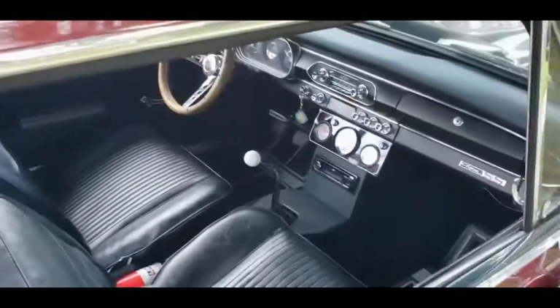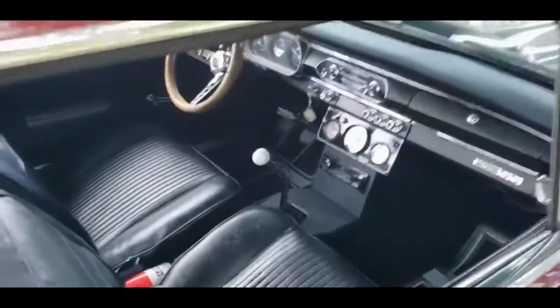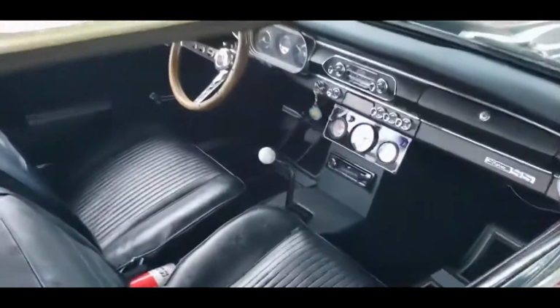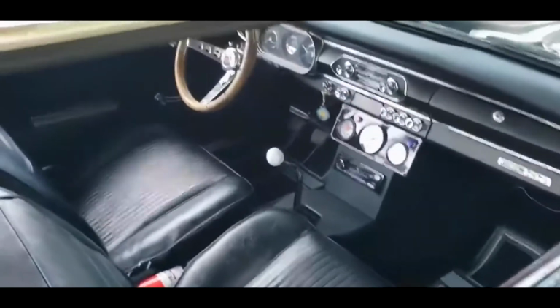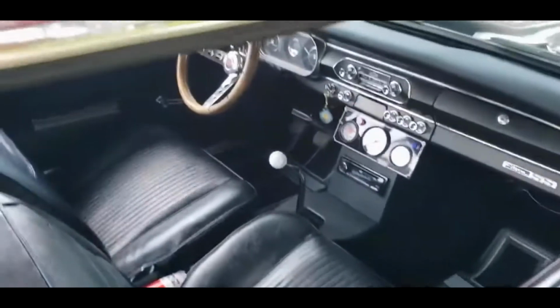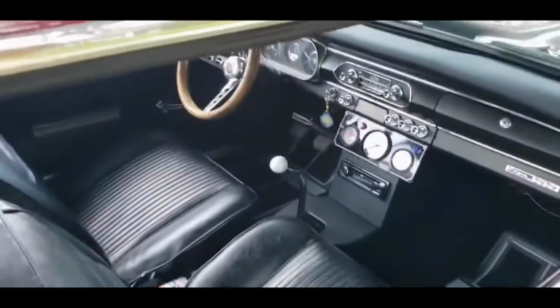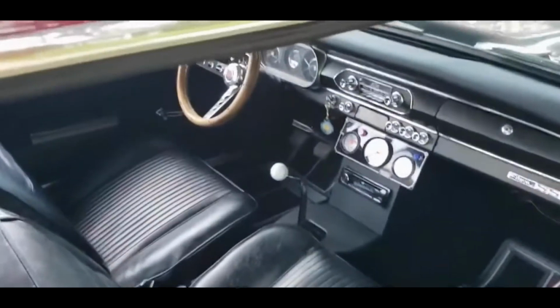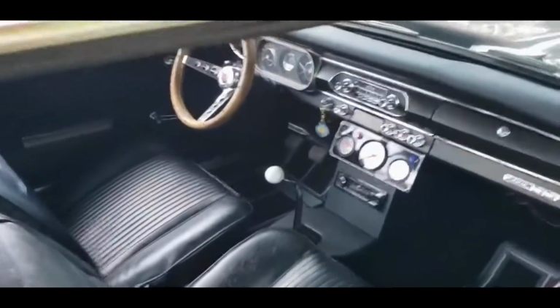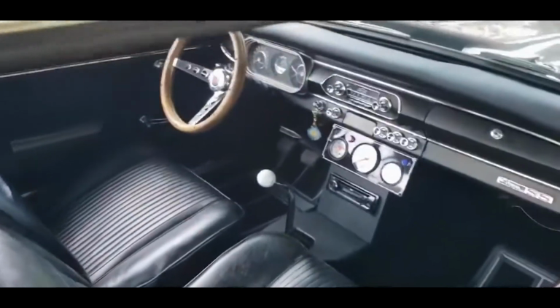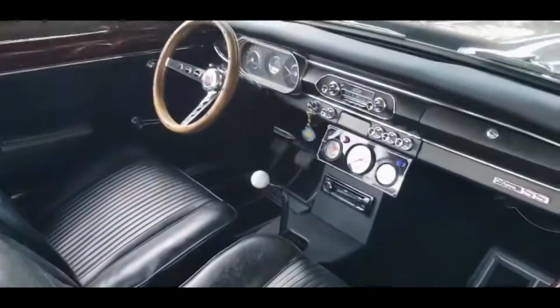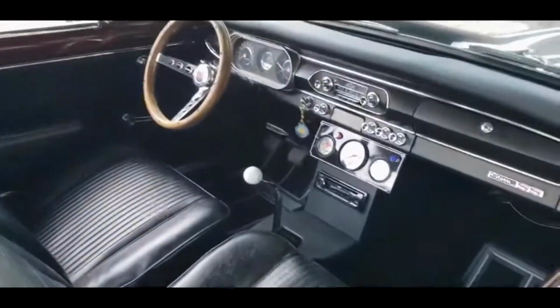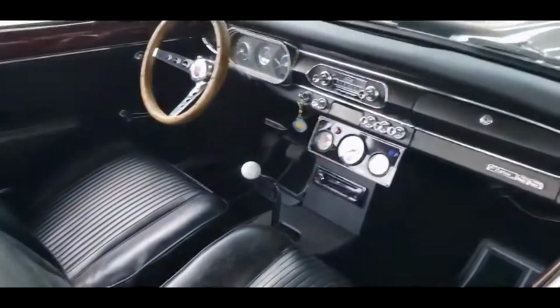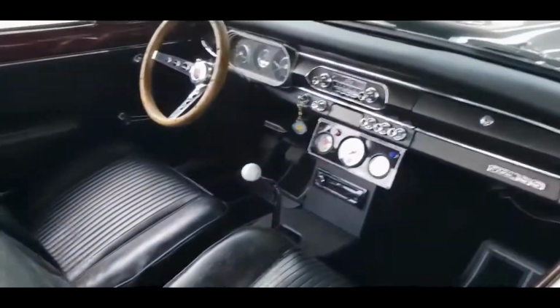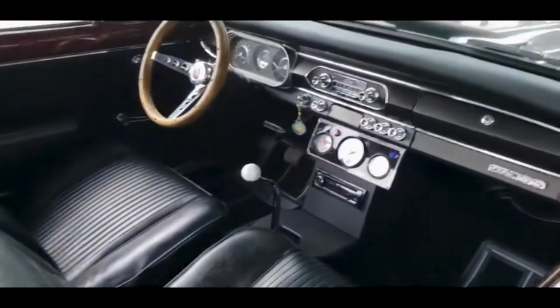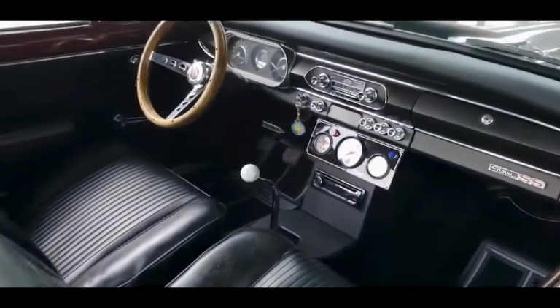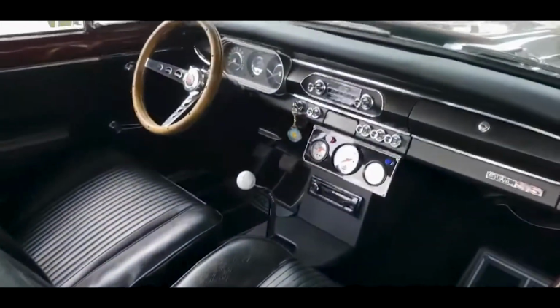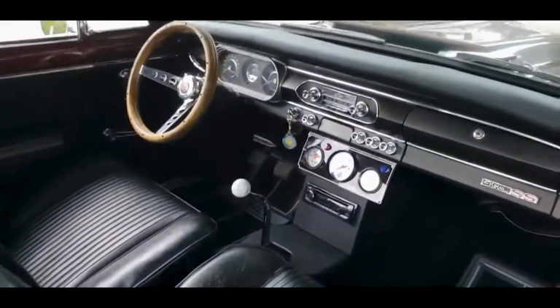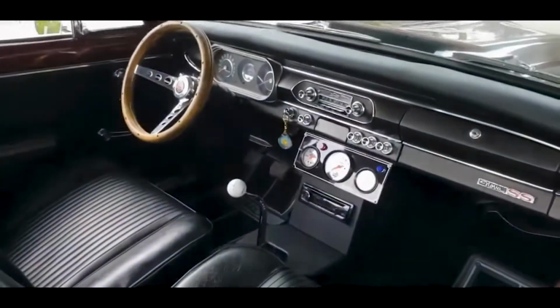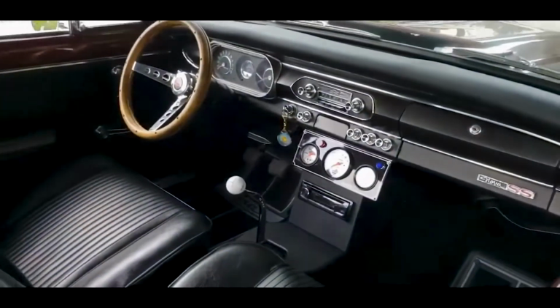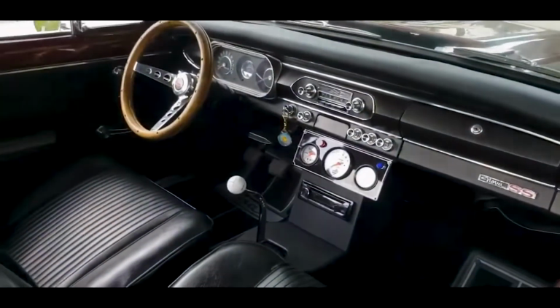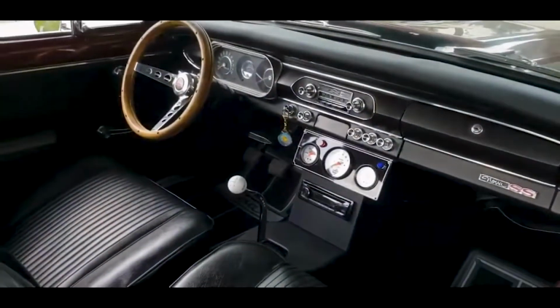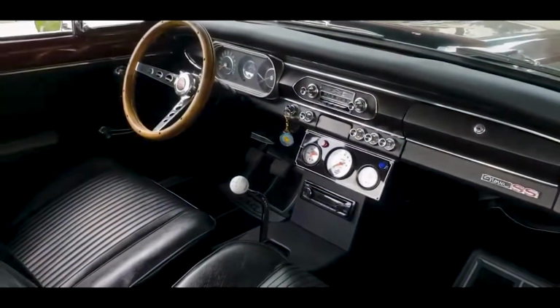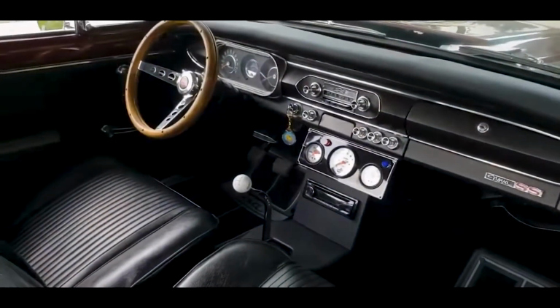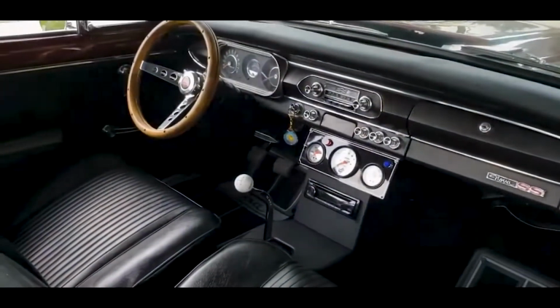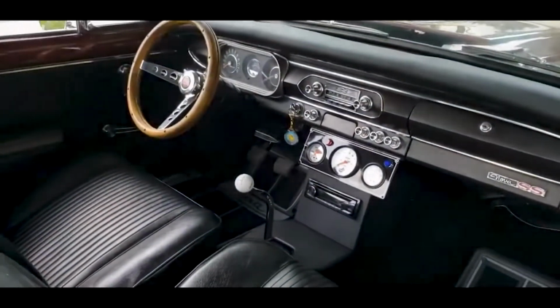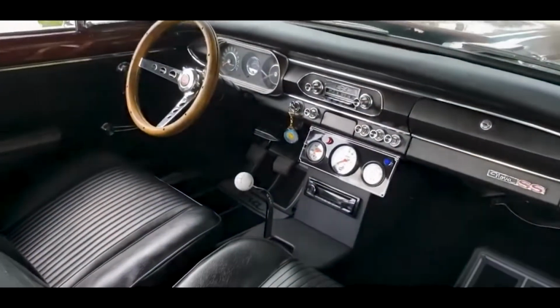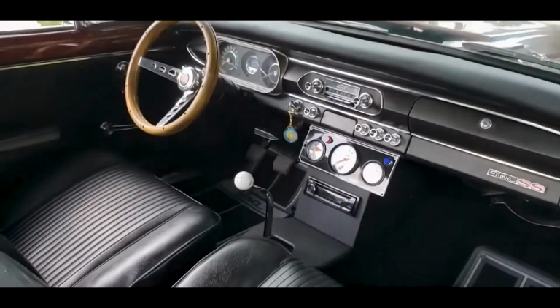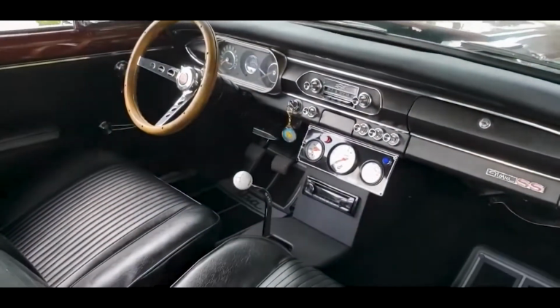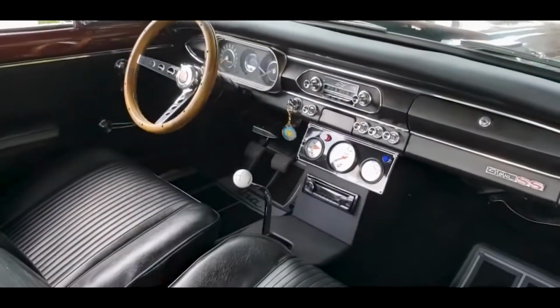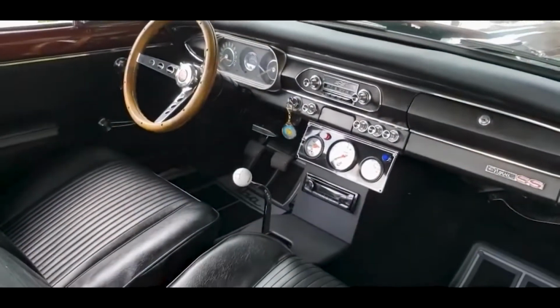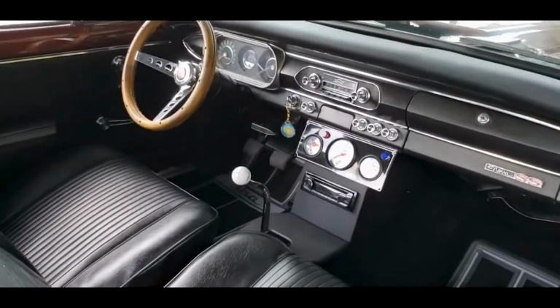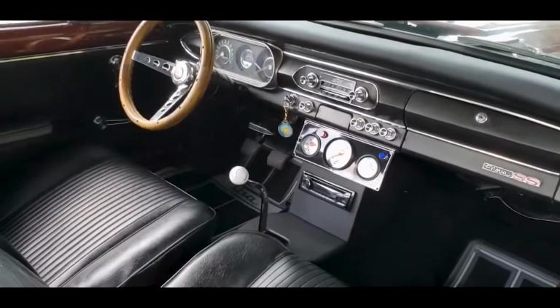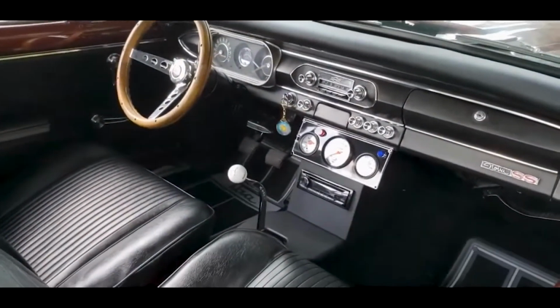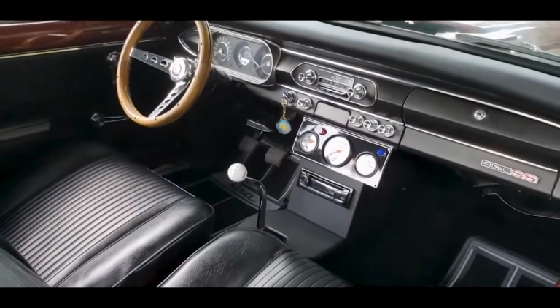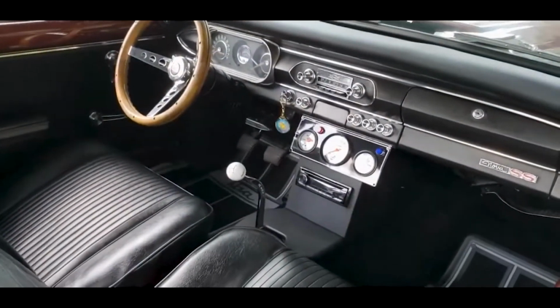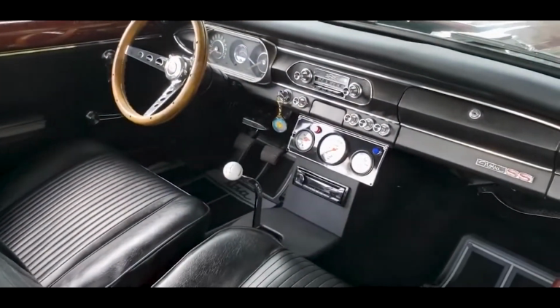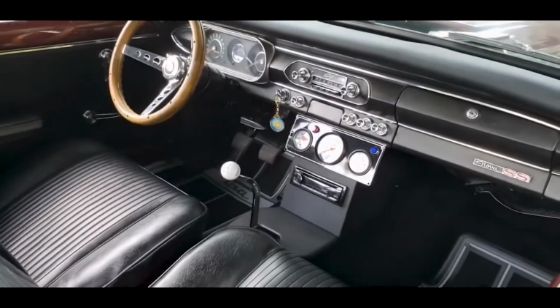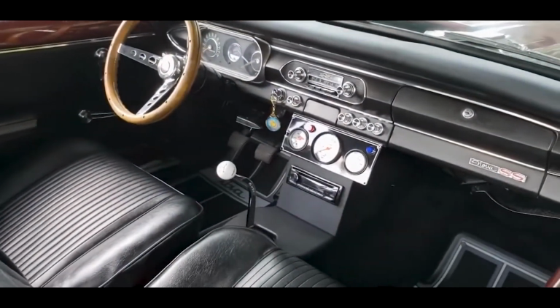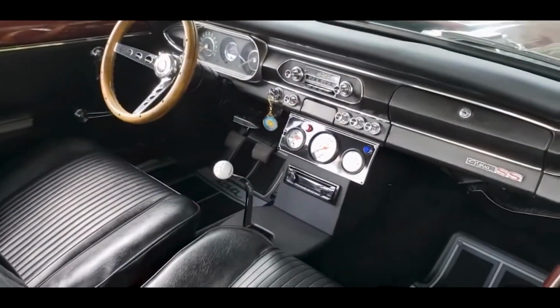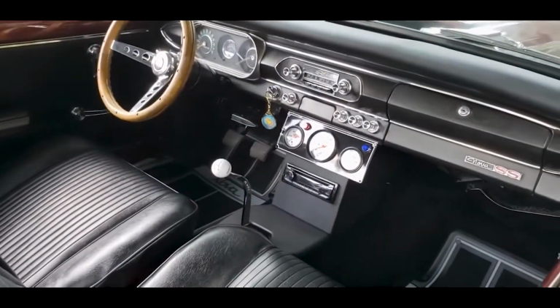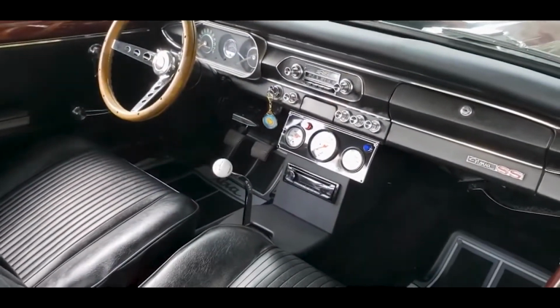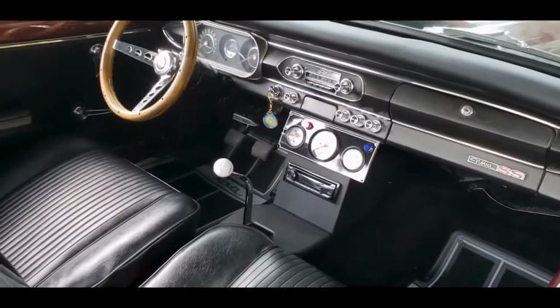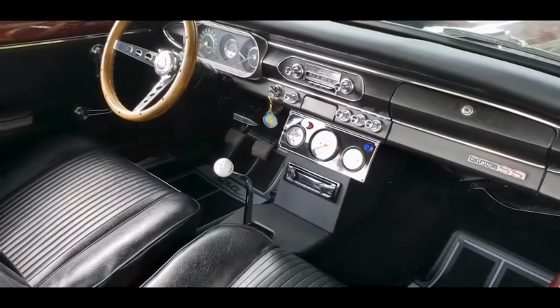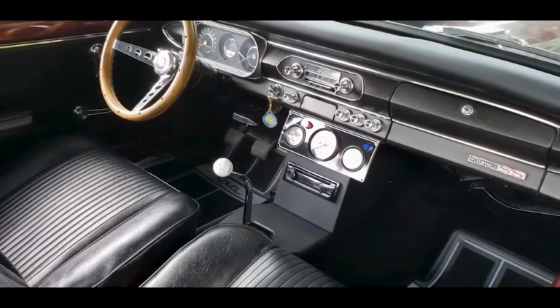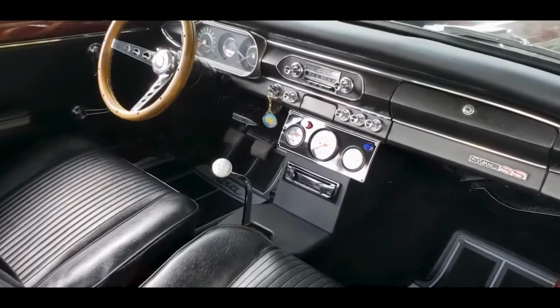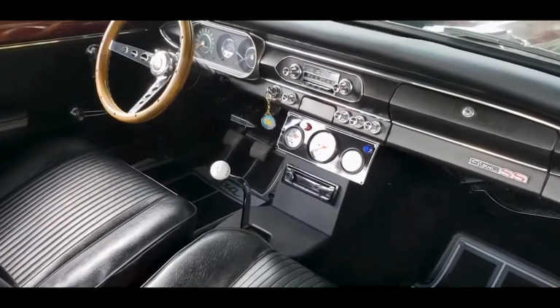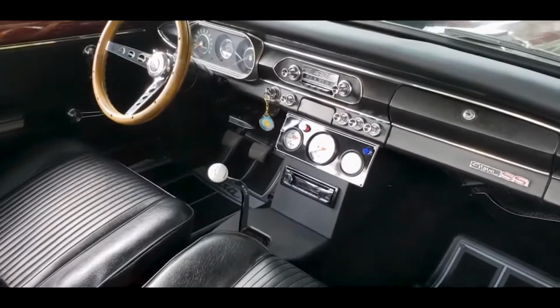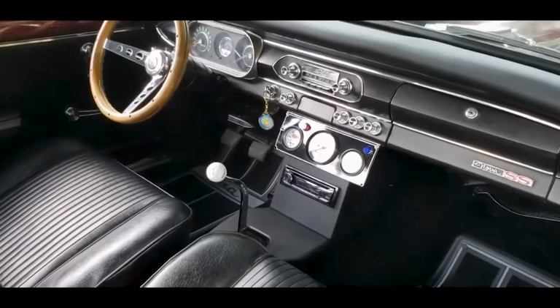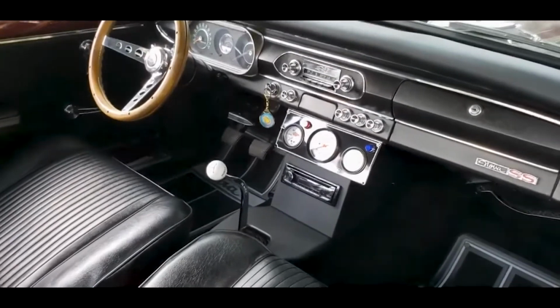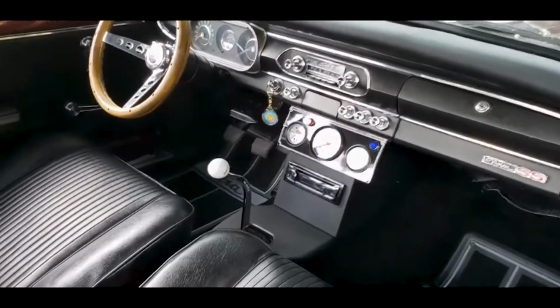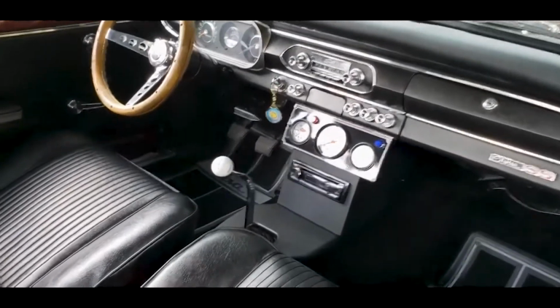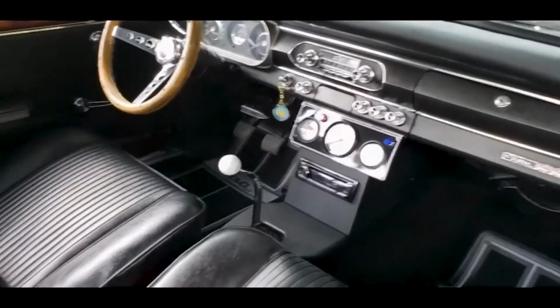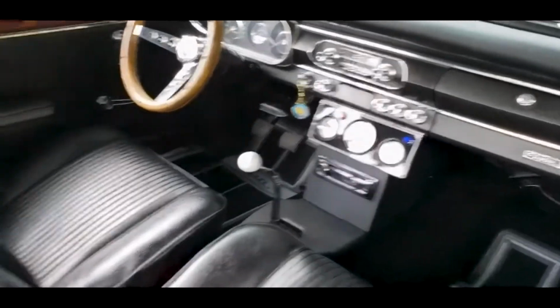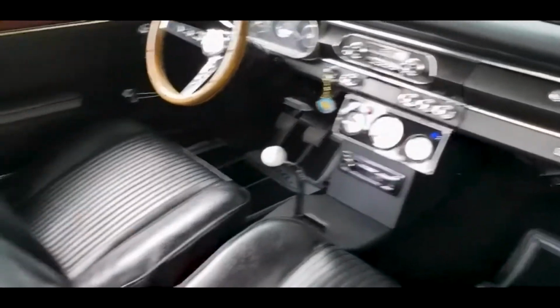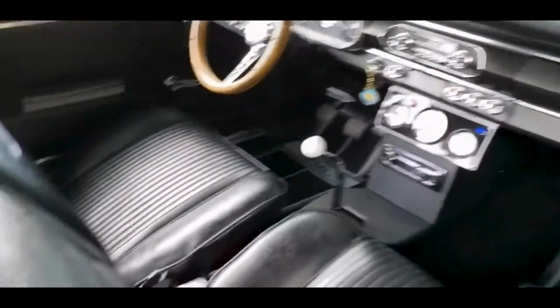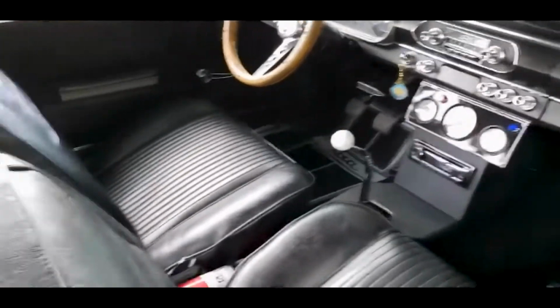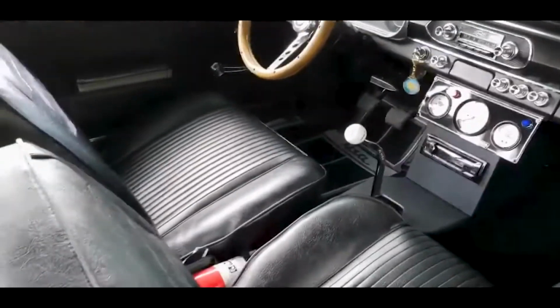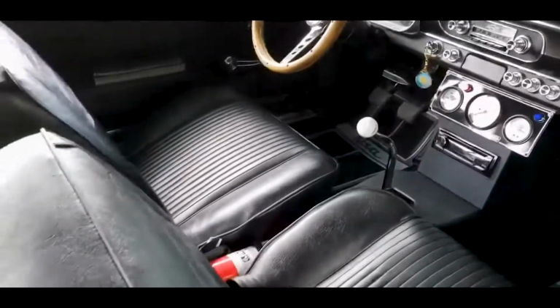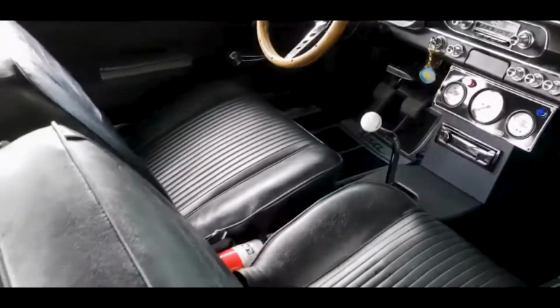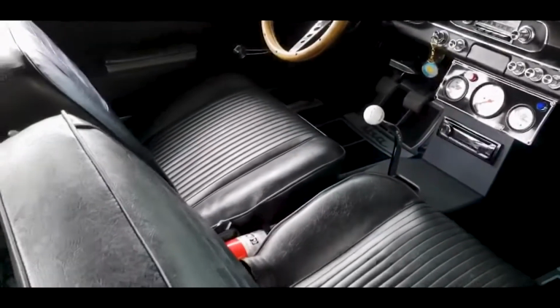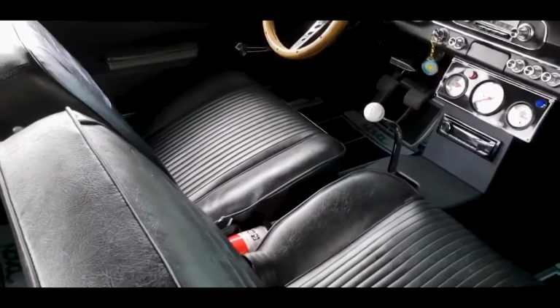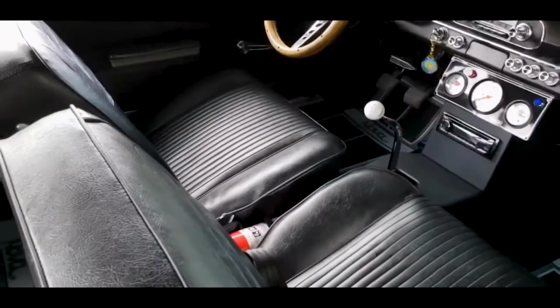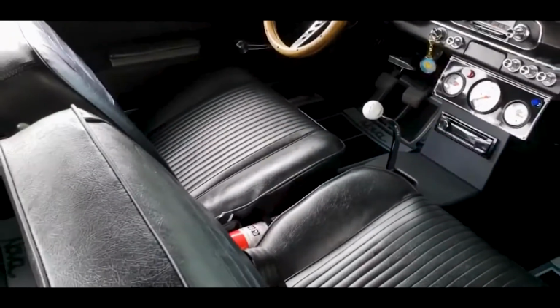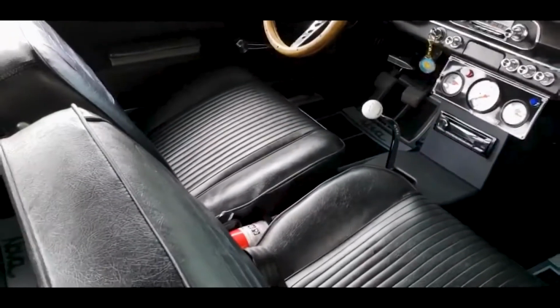The interior was just redone — new dash pad, gauges, stereo, the shifter sticking up nice and proud, and new seat covers.